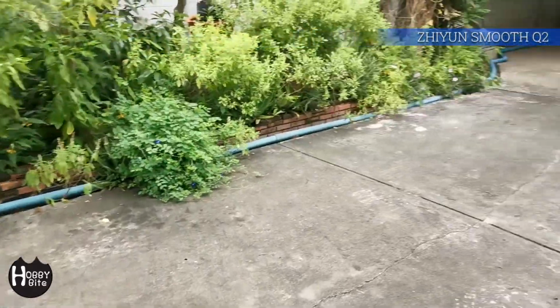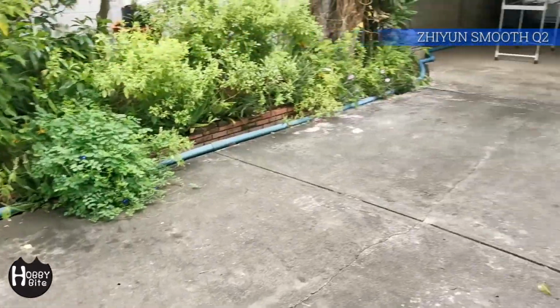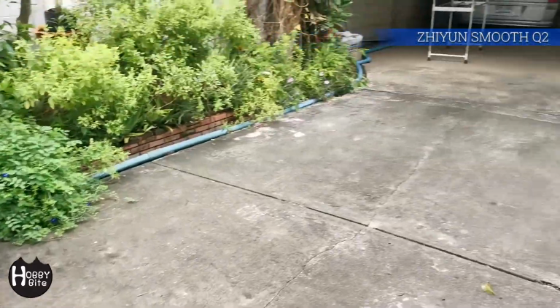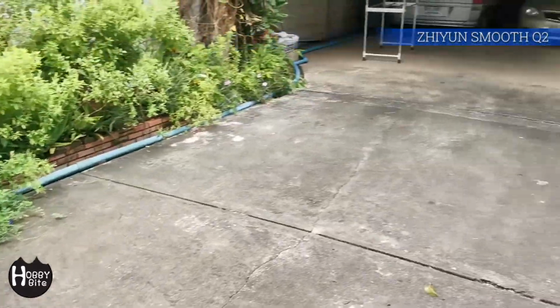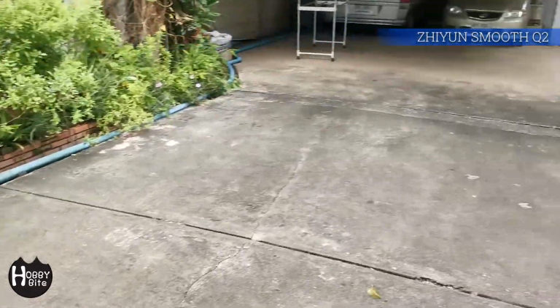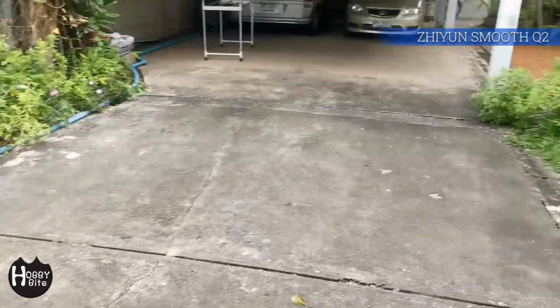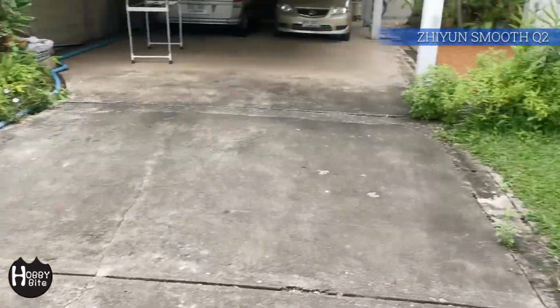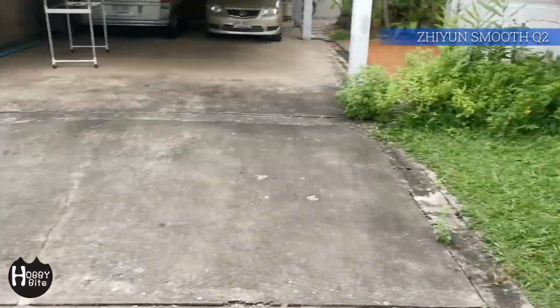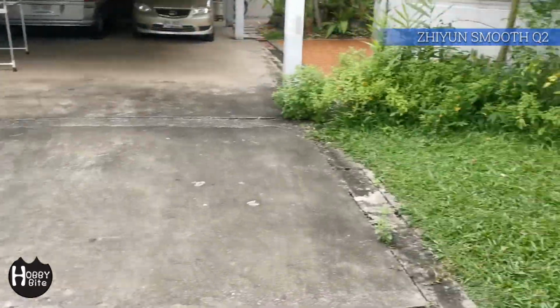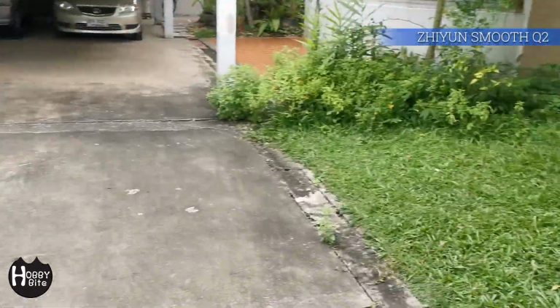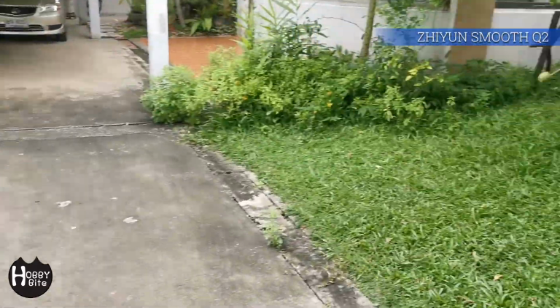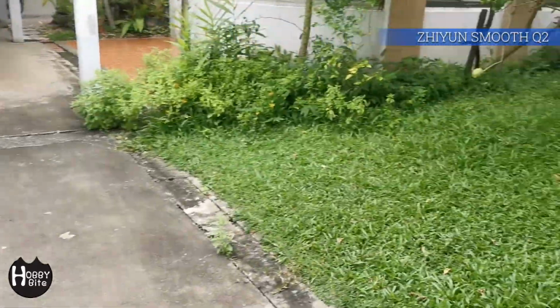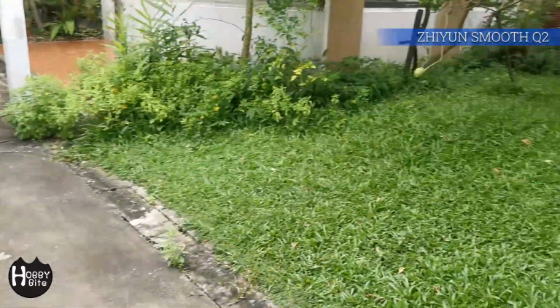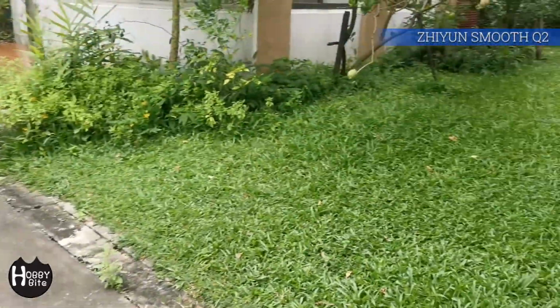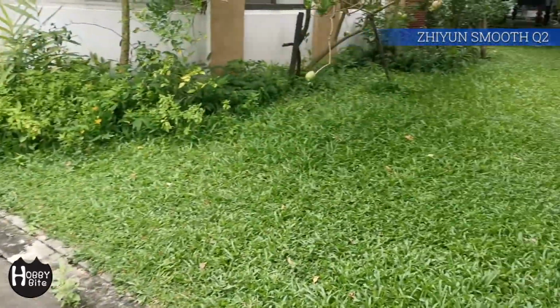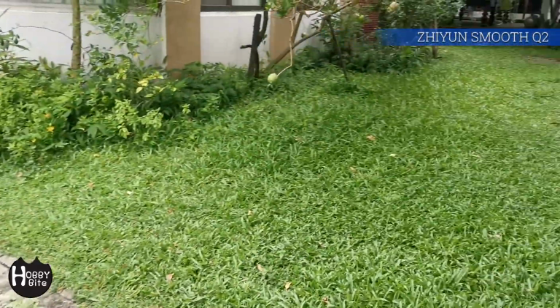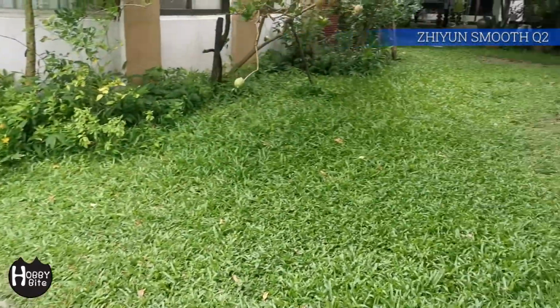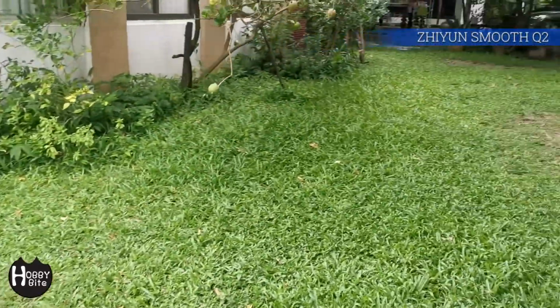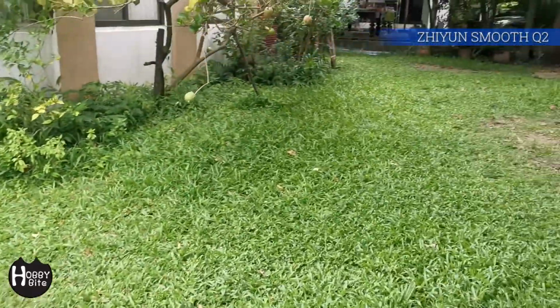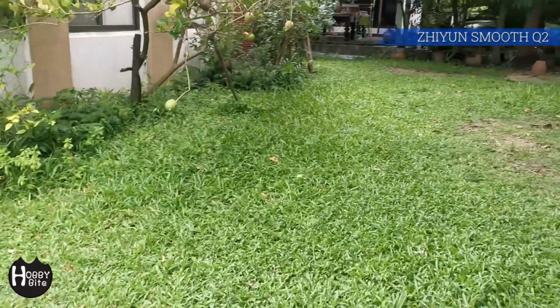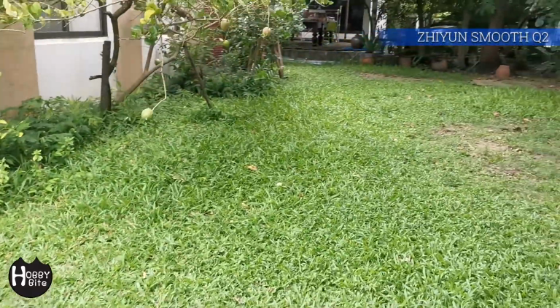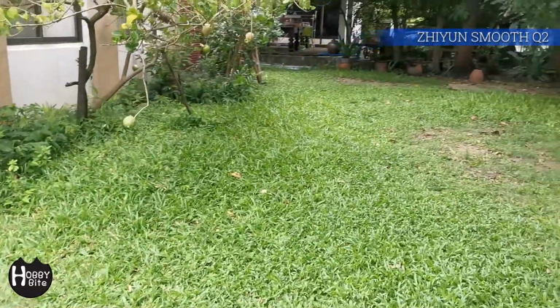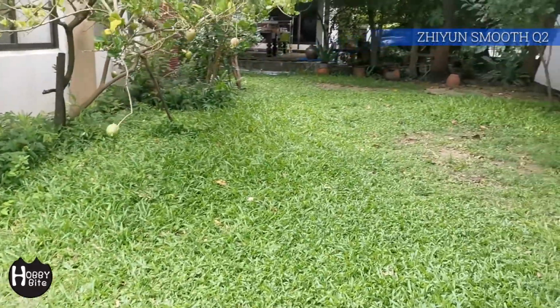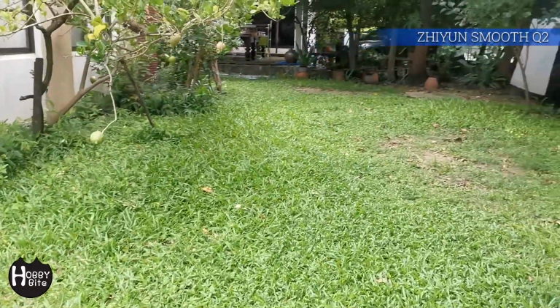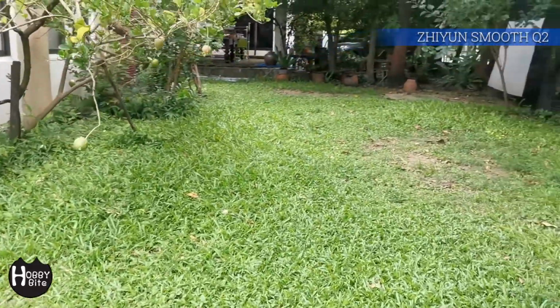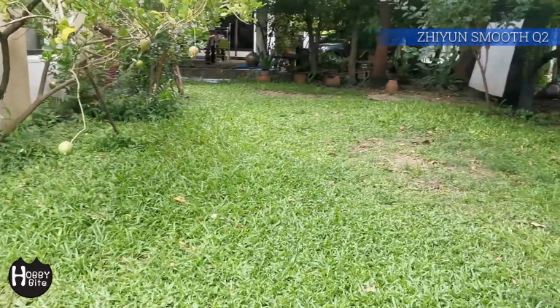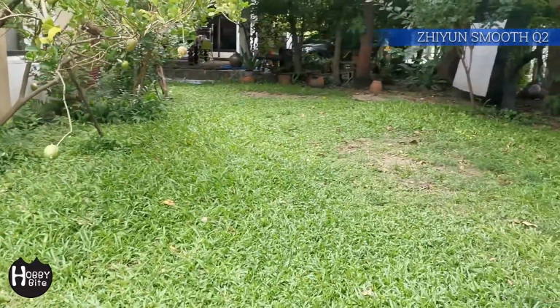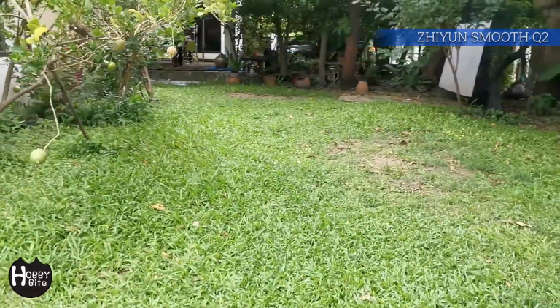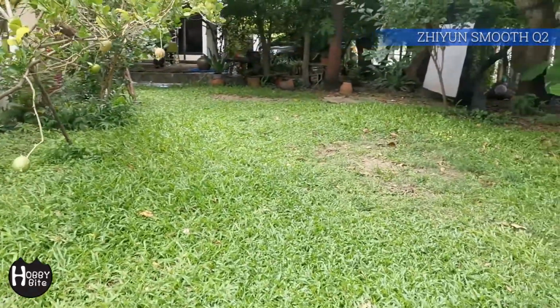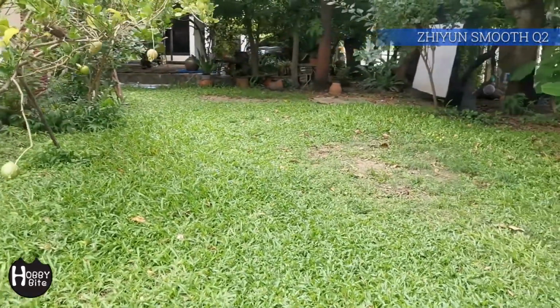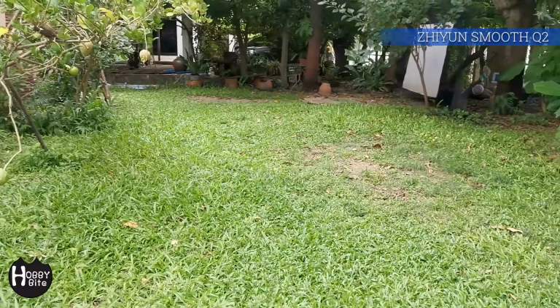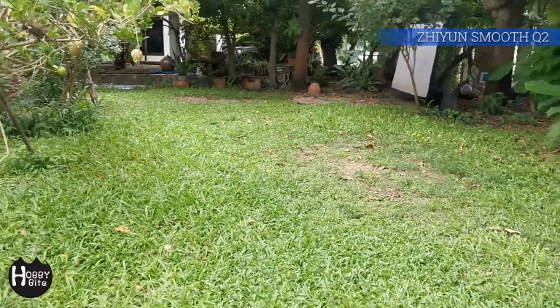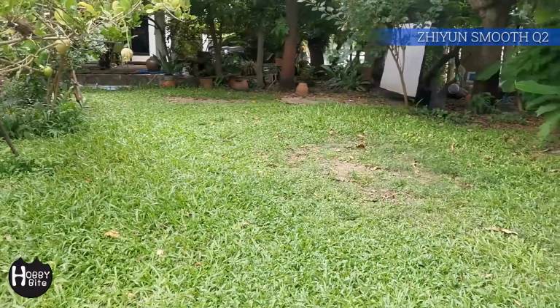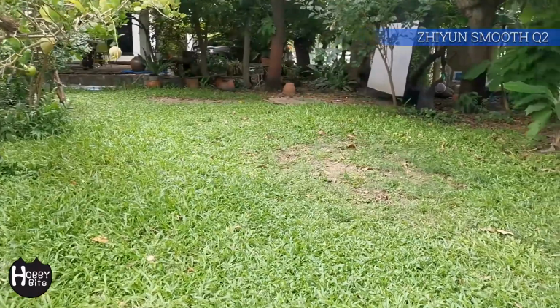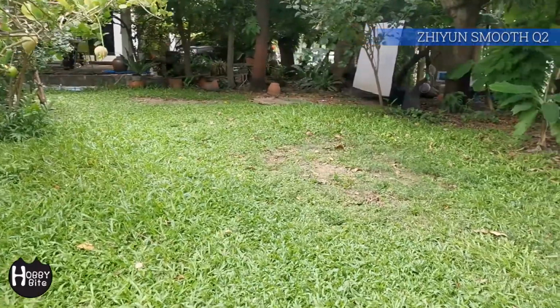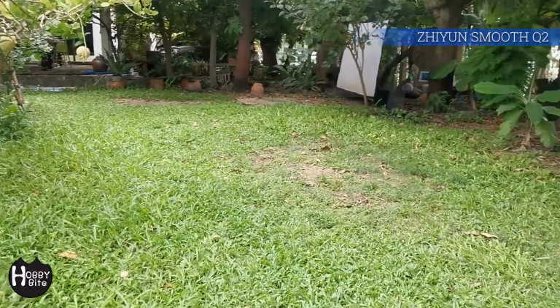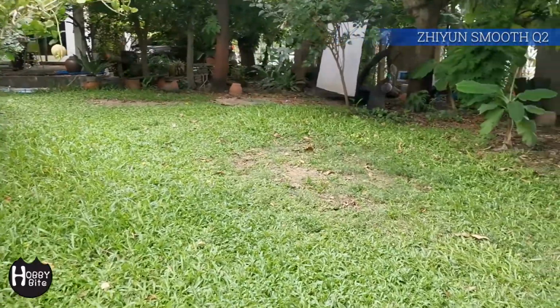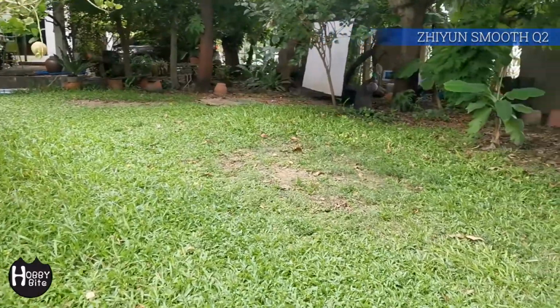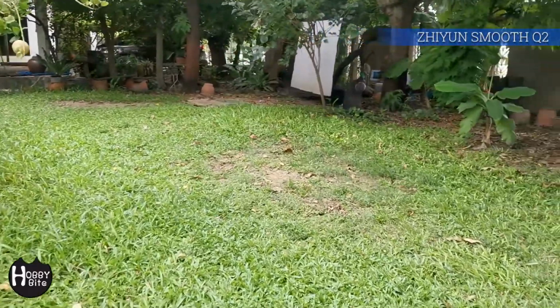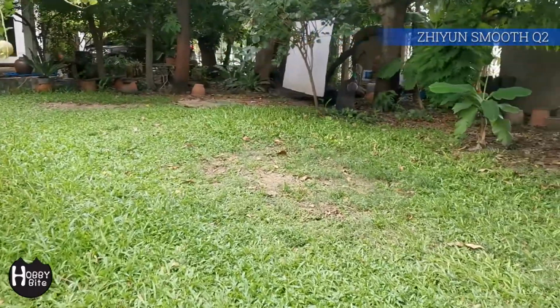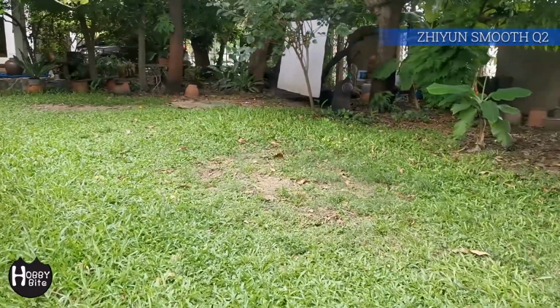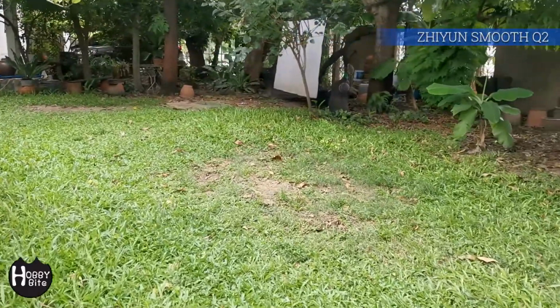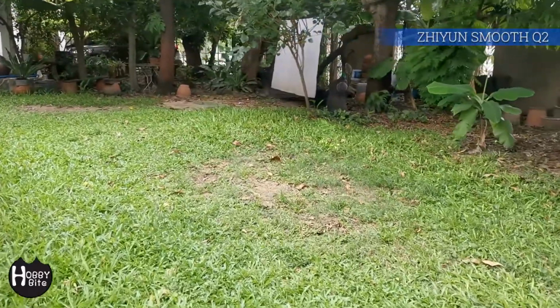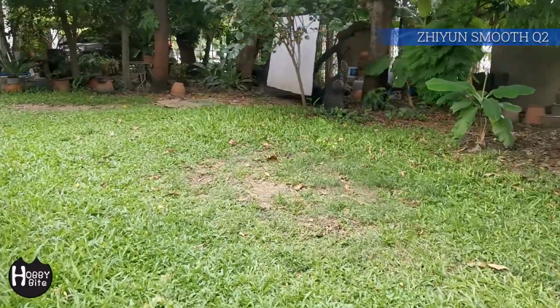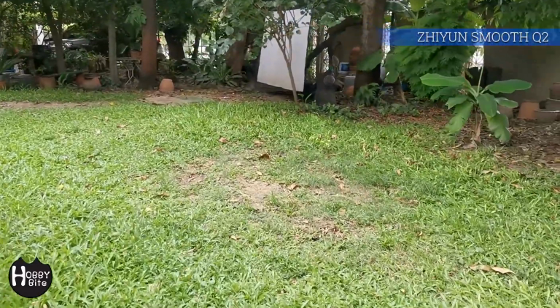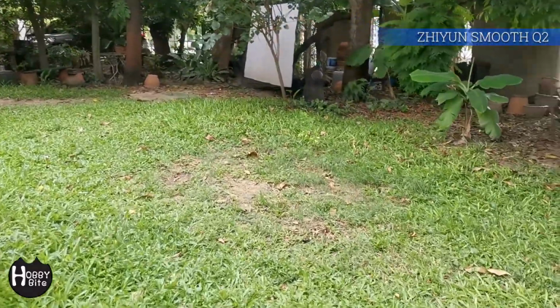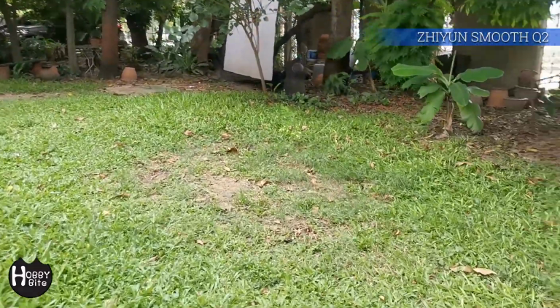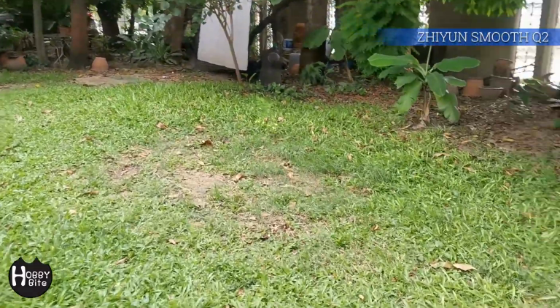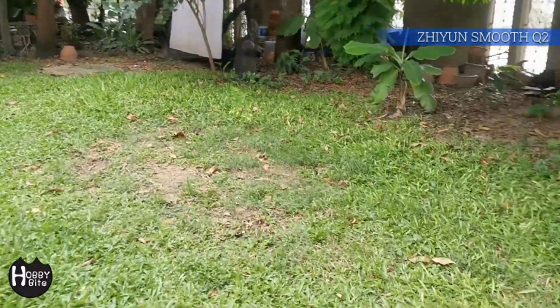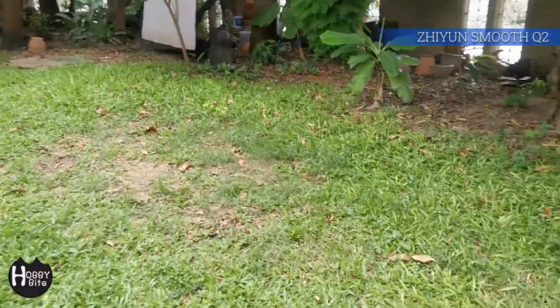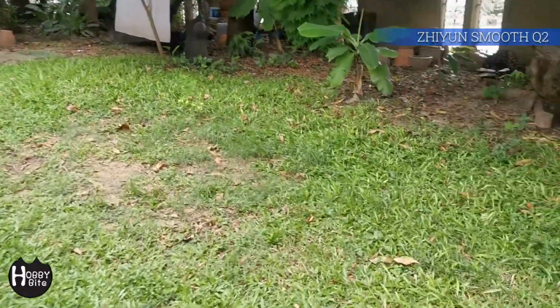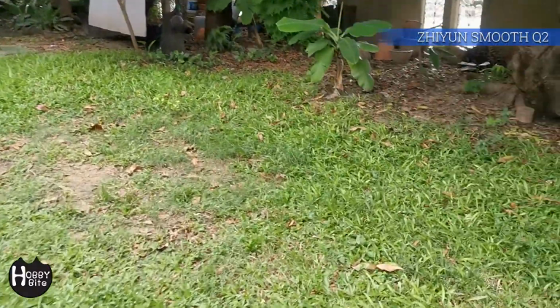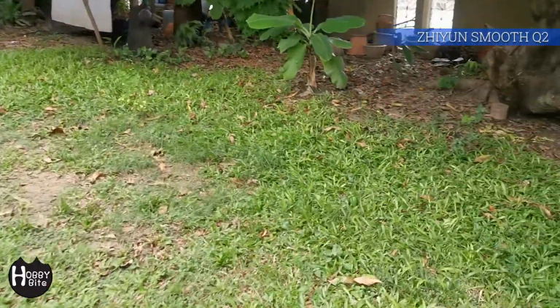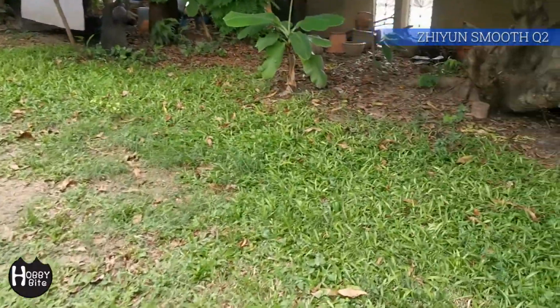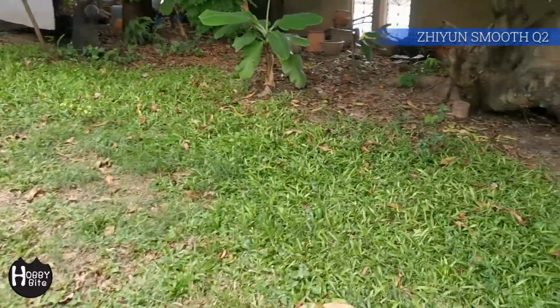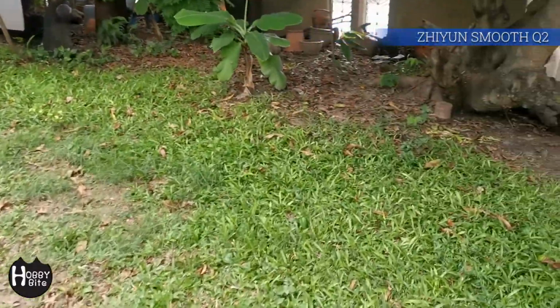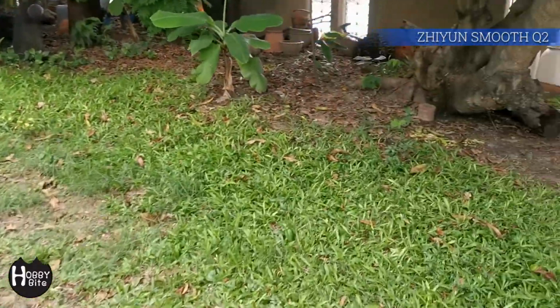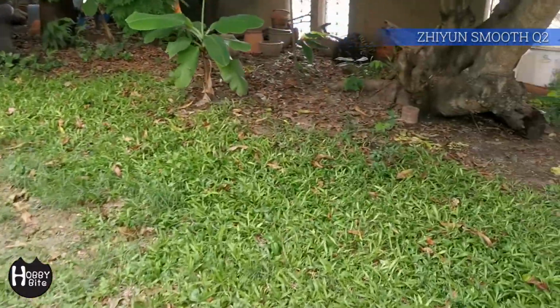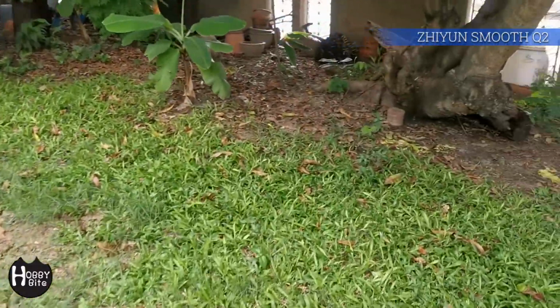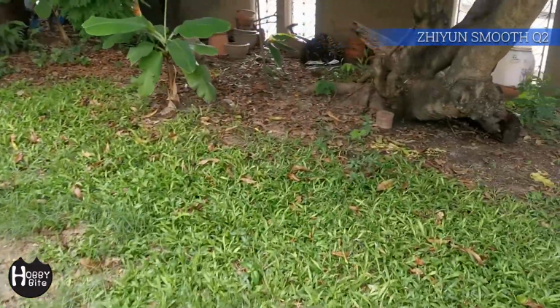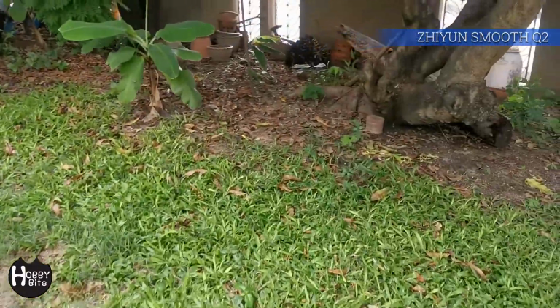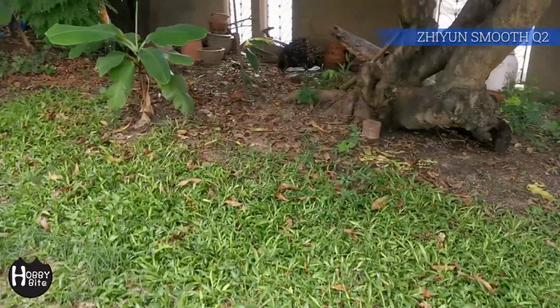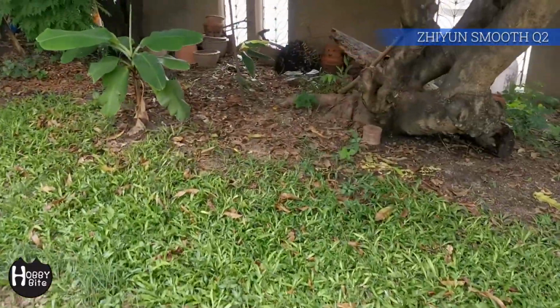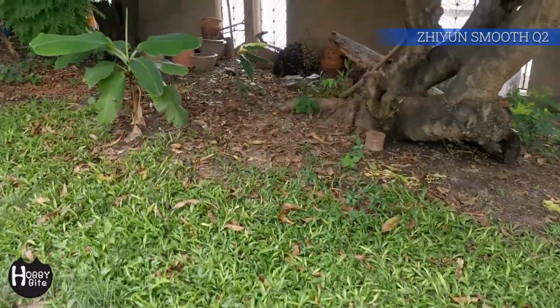Also, if you have a big and heavy phone like me, this gimbal is one of the few that can support this load.